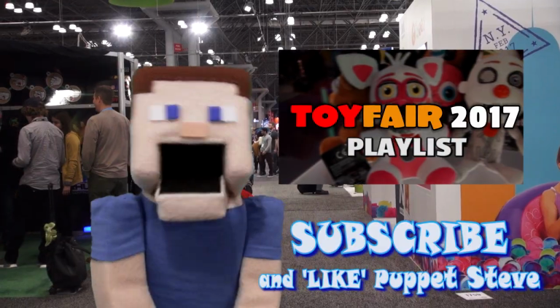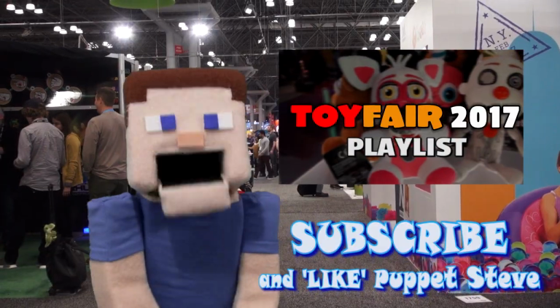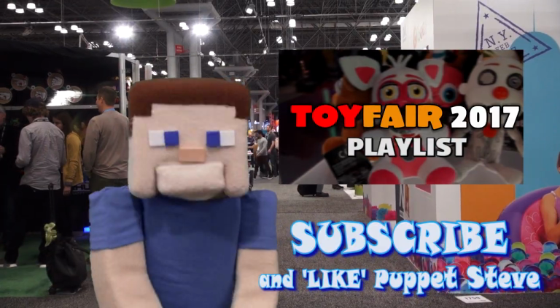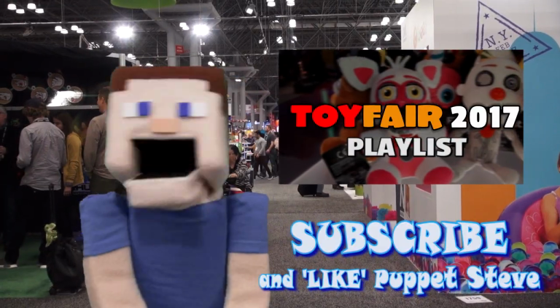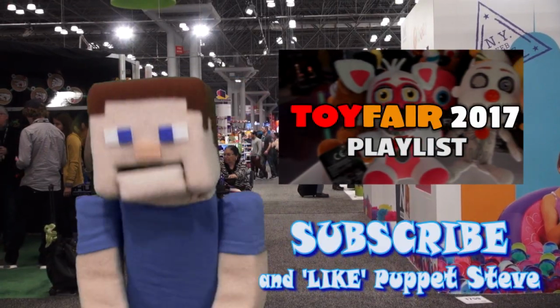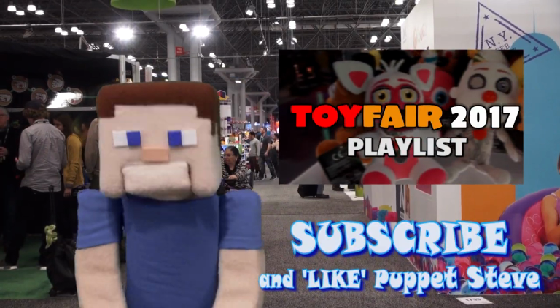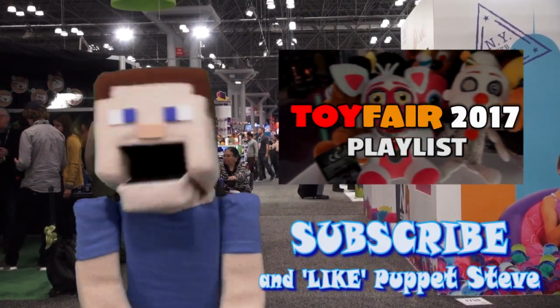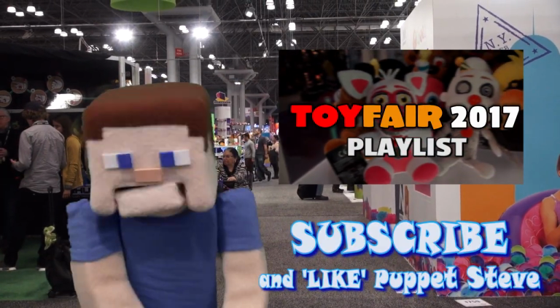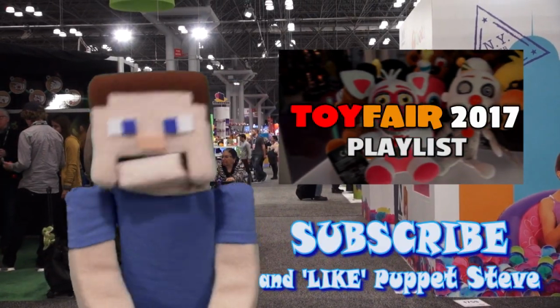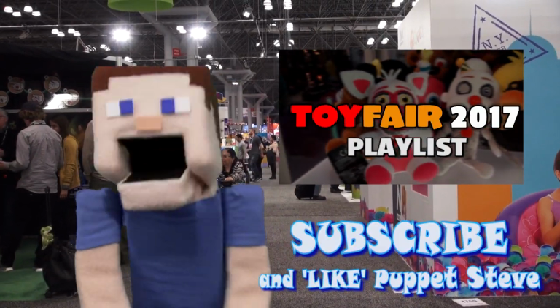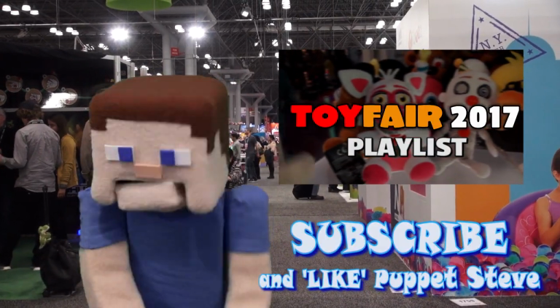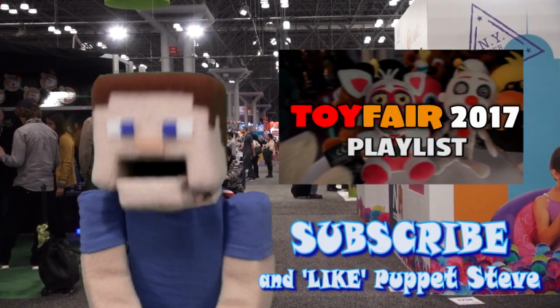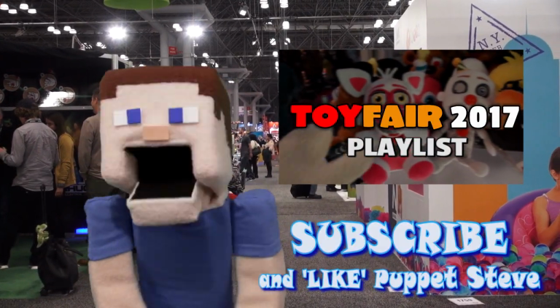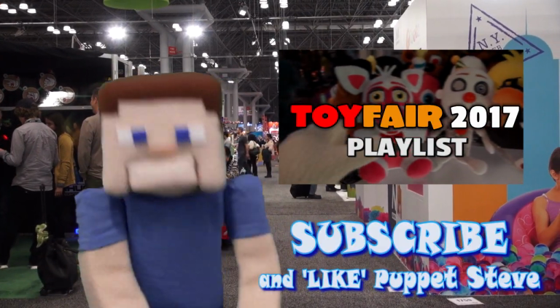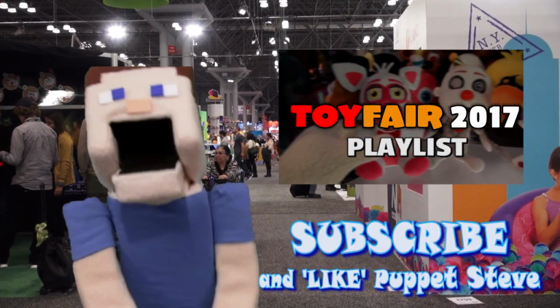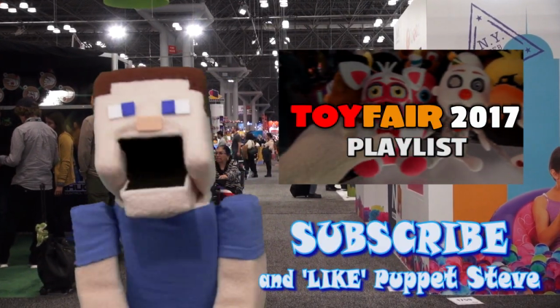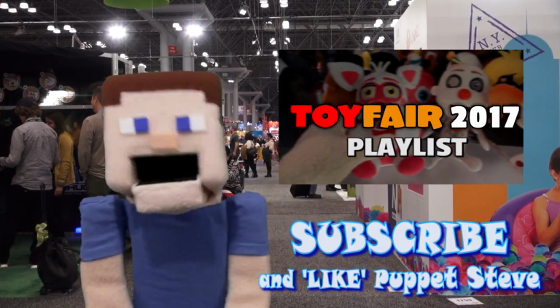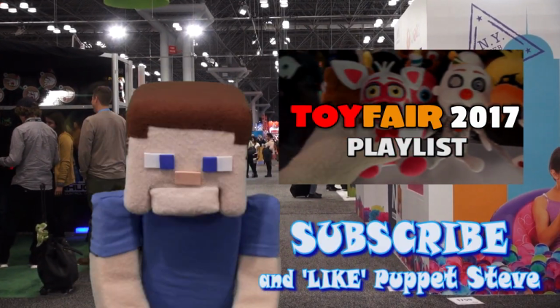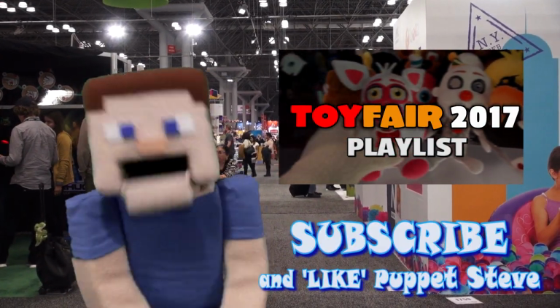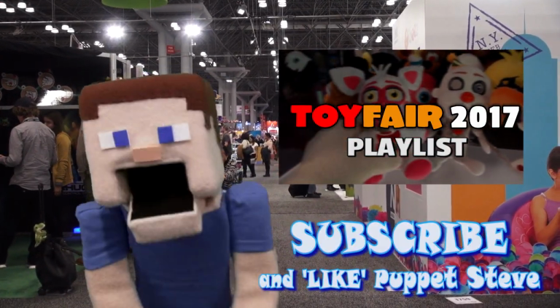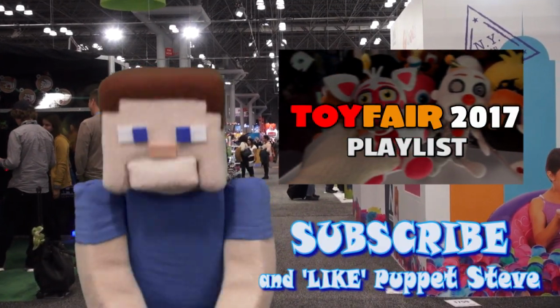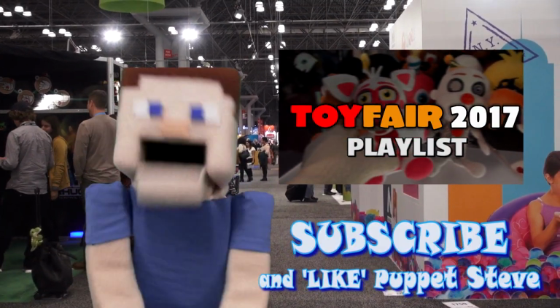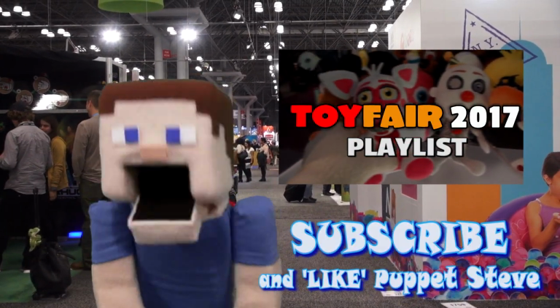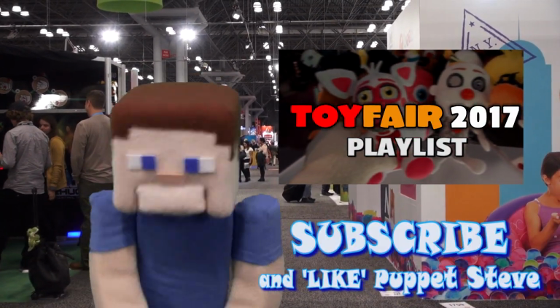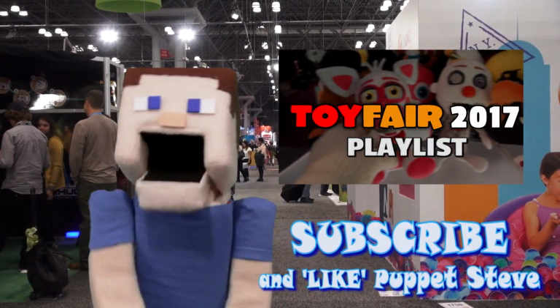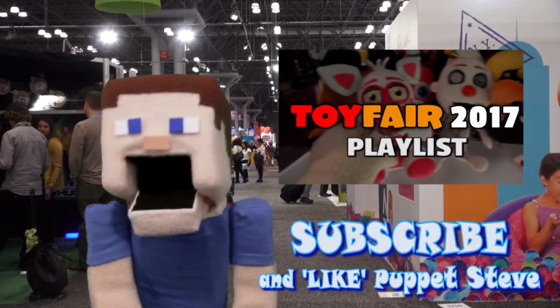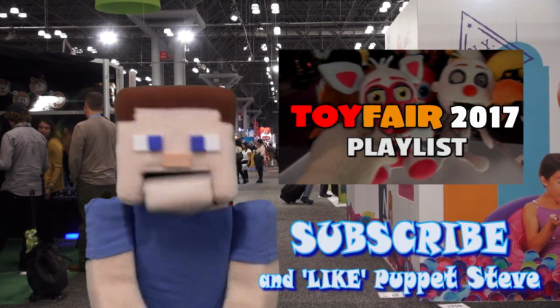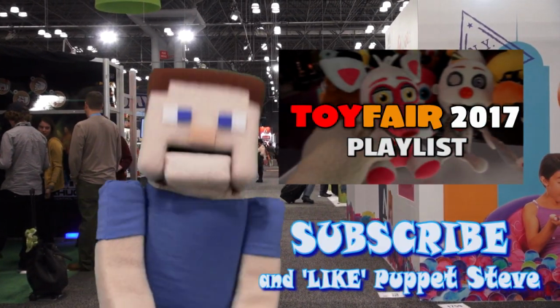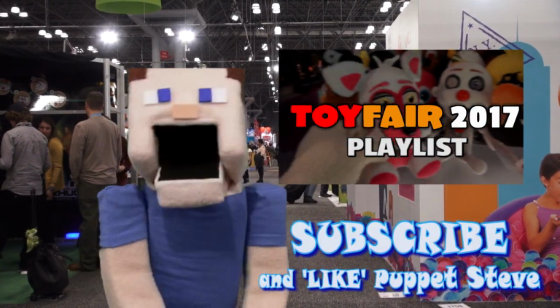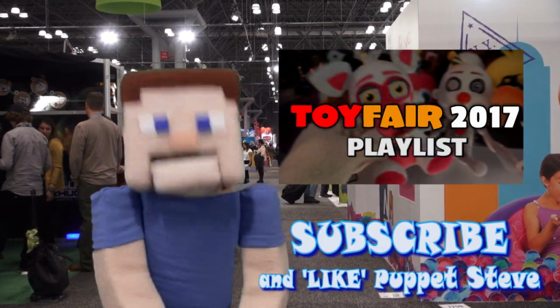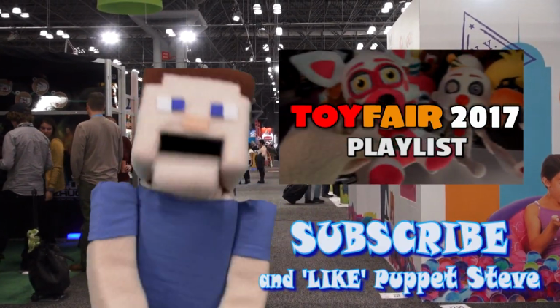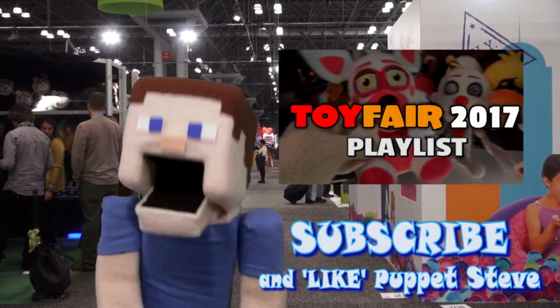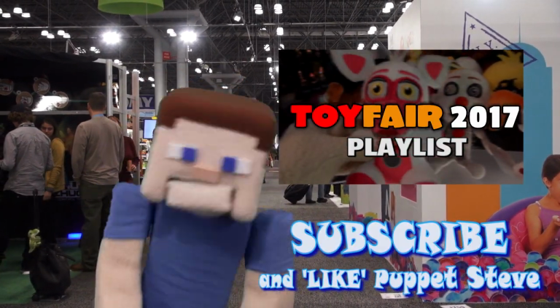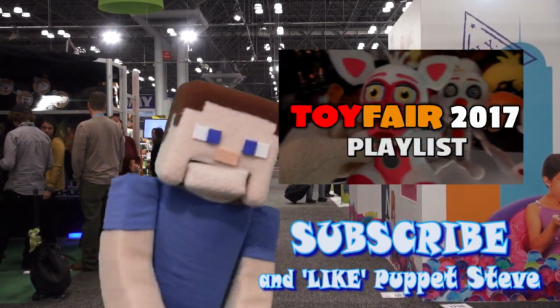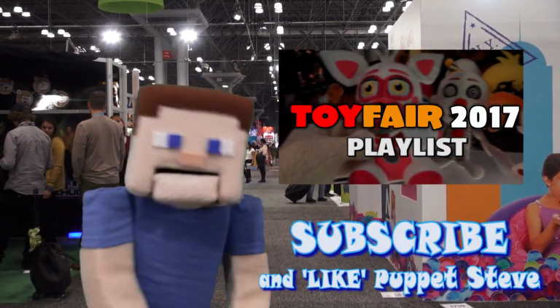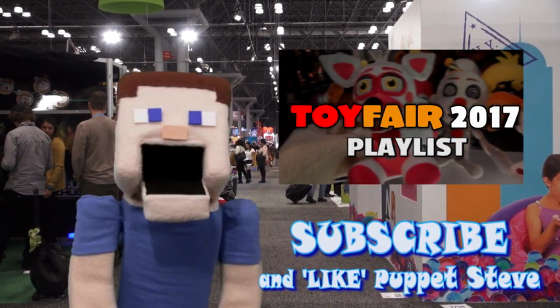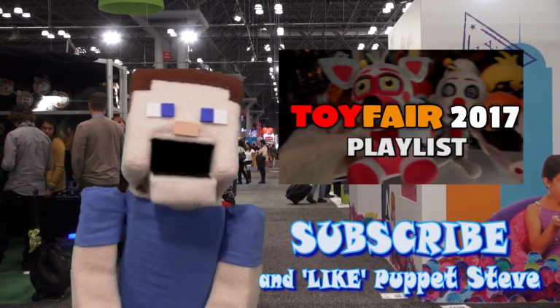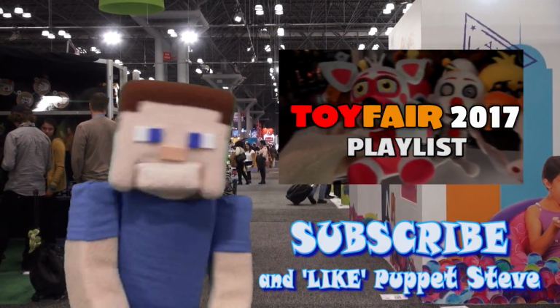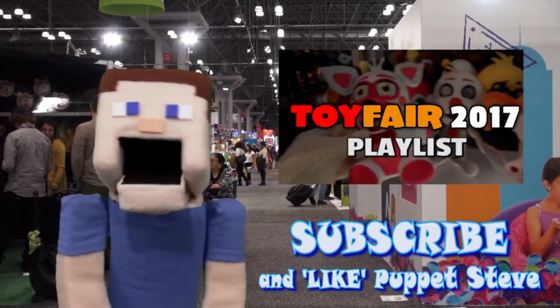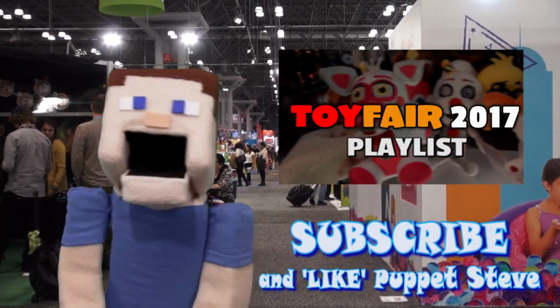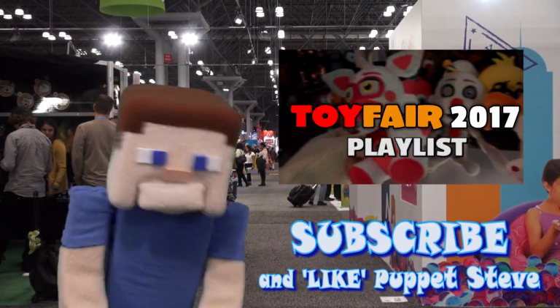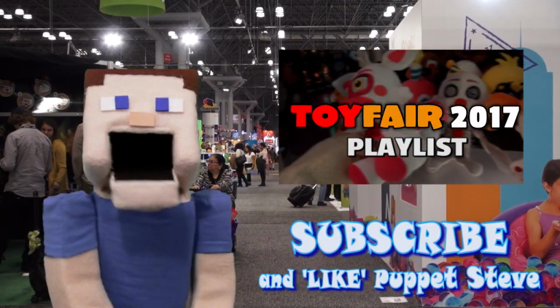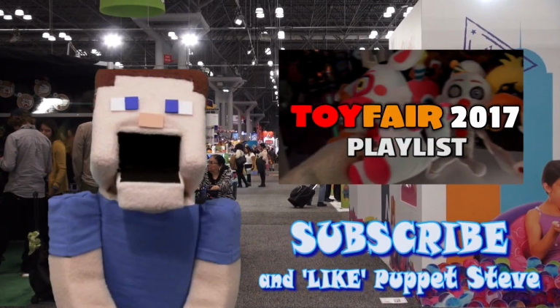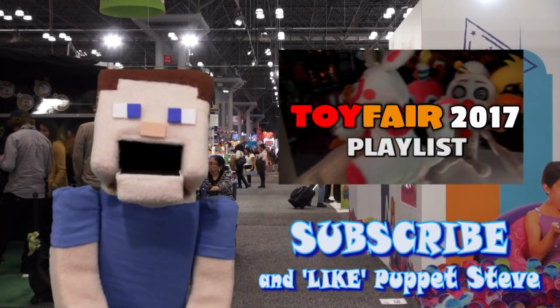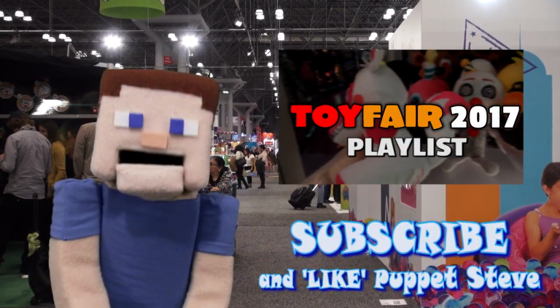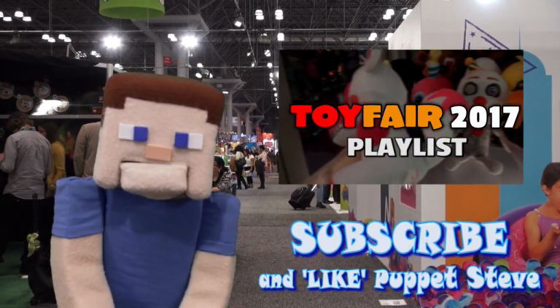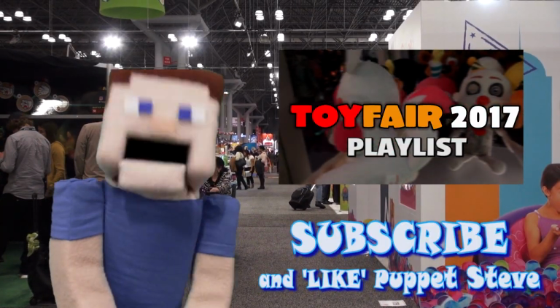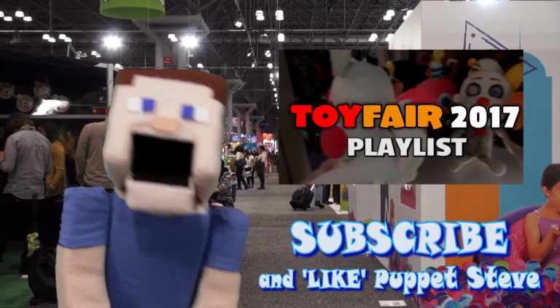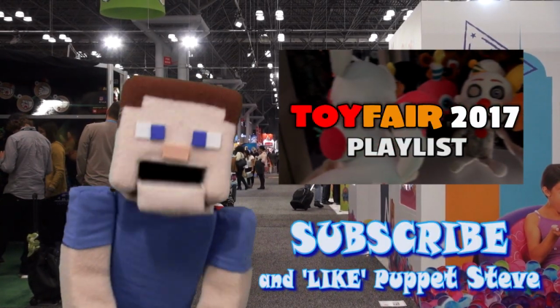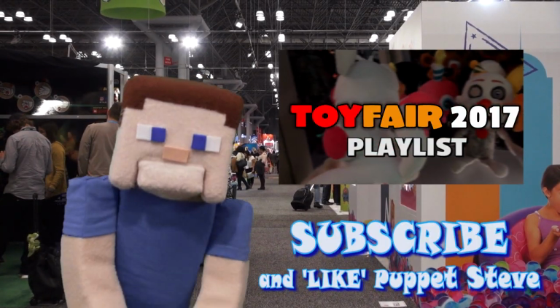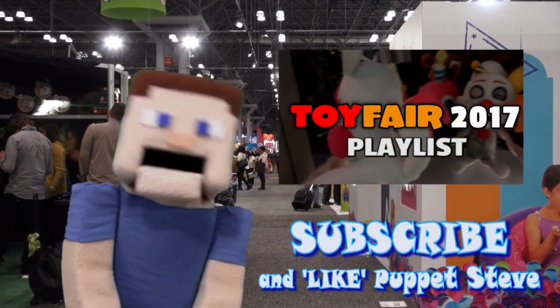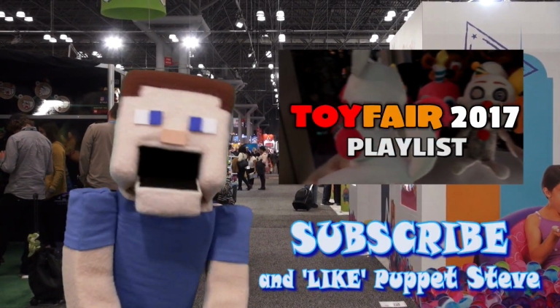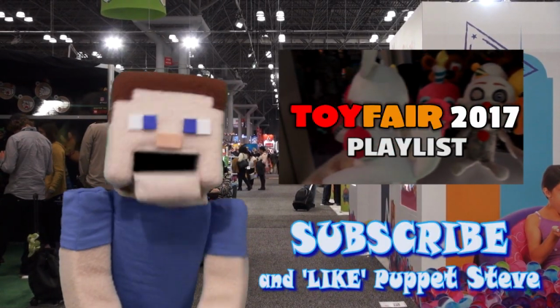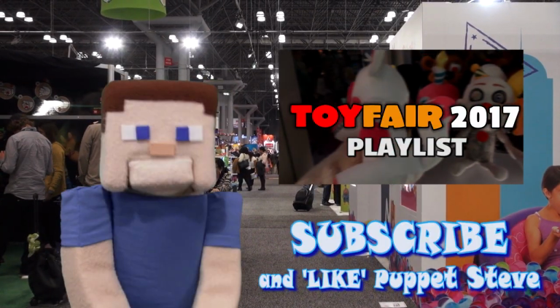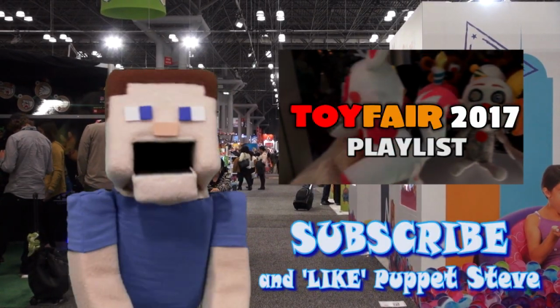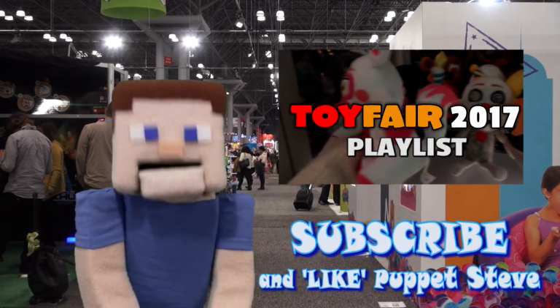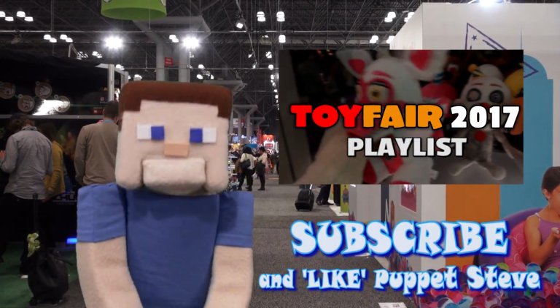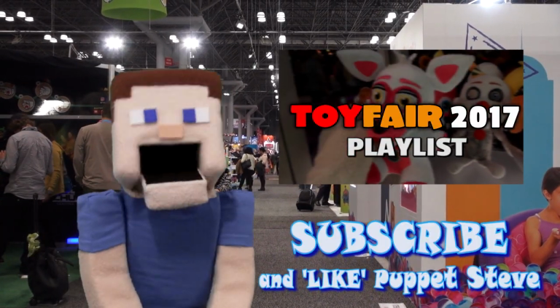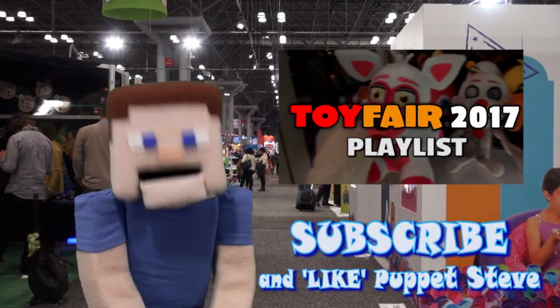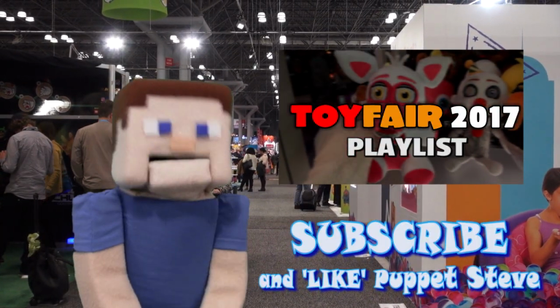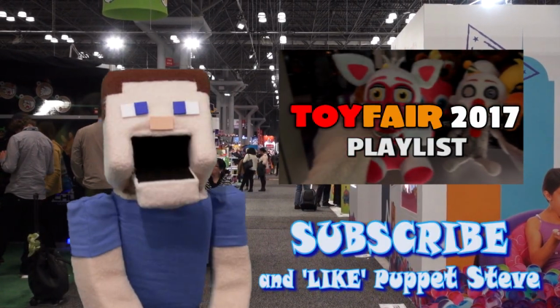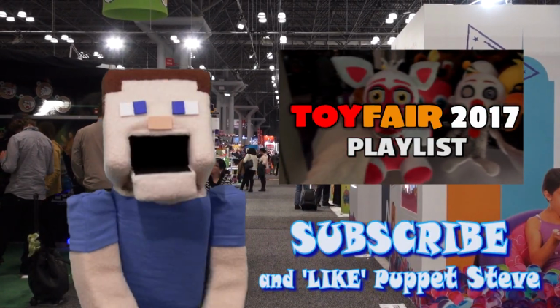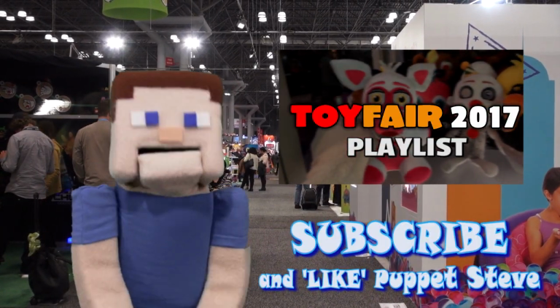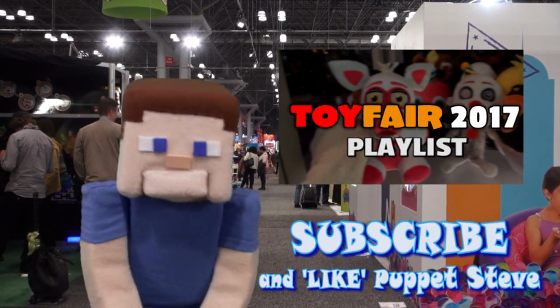Alright kids, don't forget to subscribe to our channel because we have Toy Fair videos coming at you all week long, and you won't believe some of the stuff we cover!